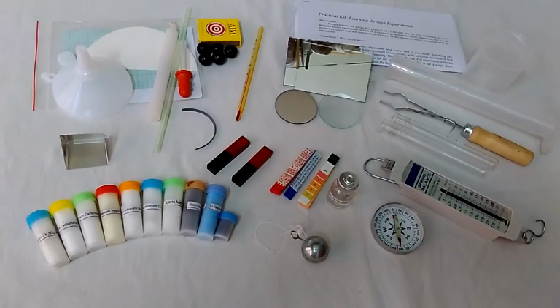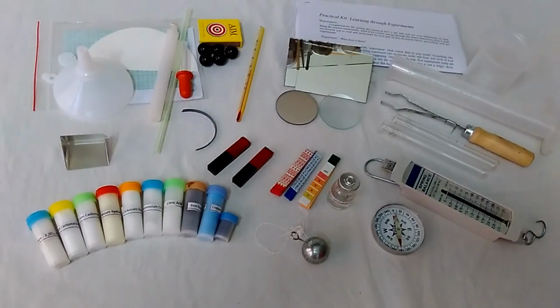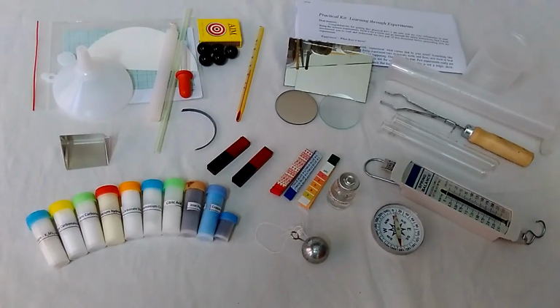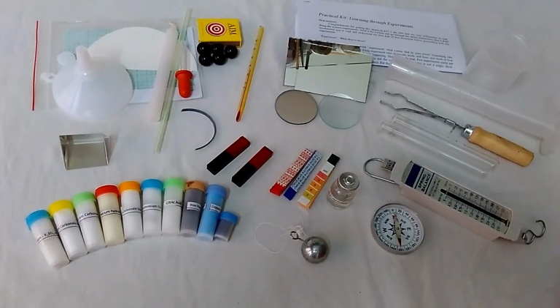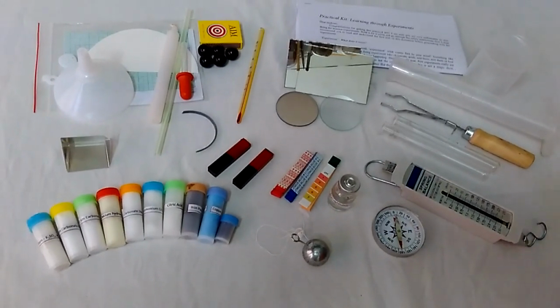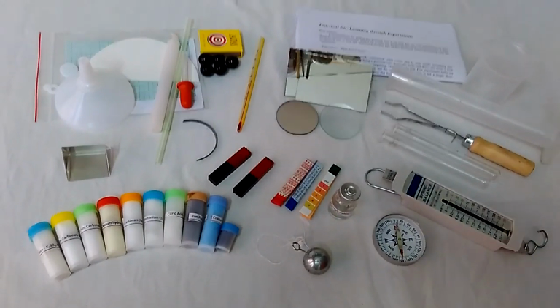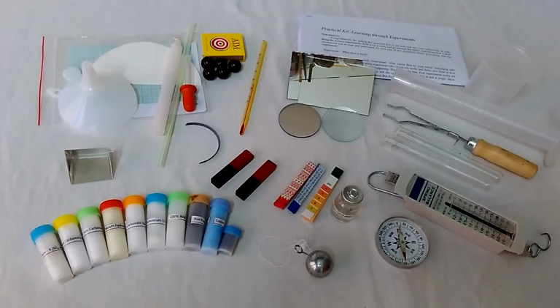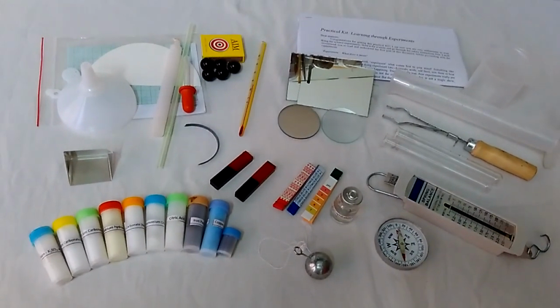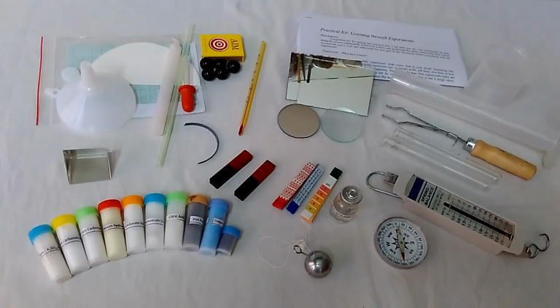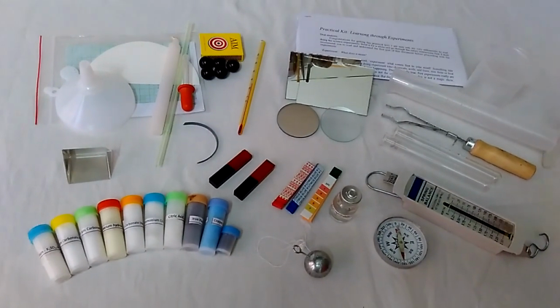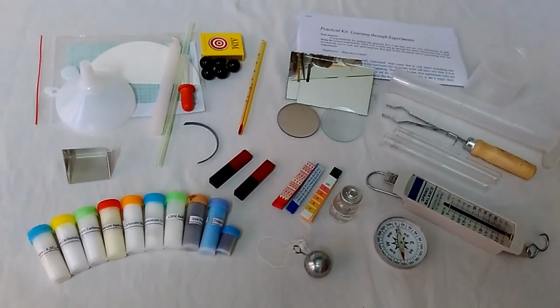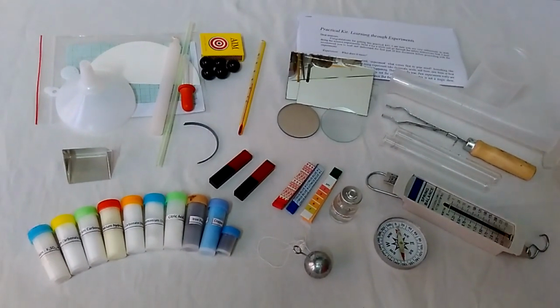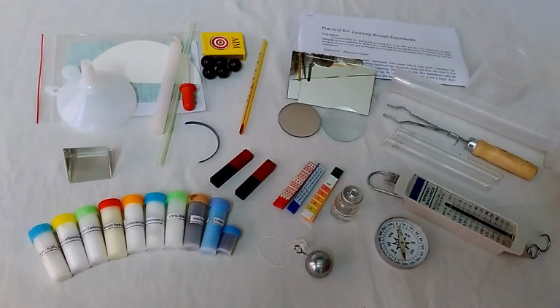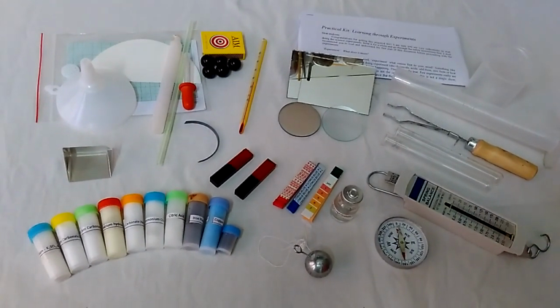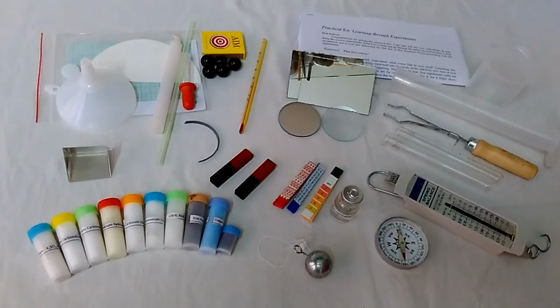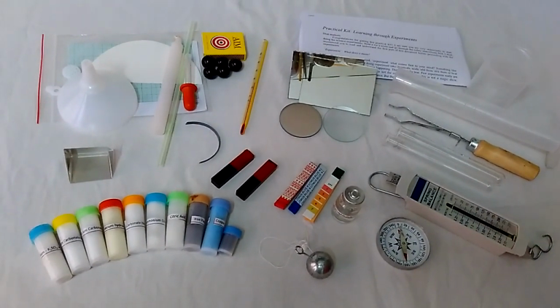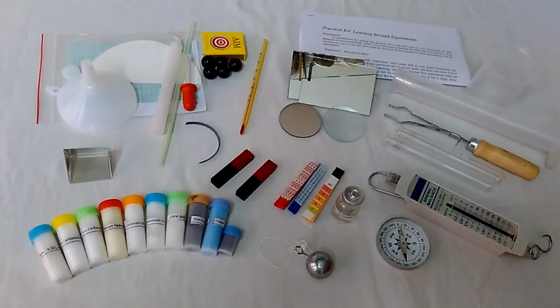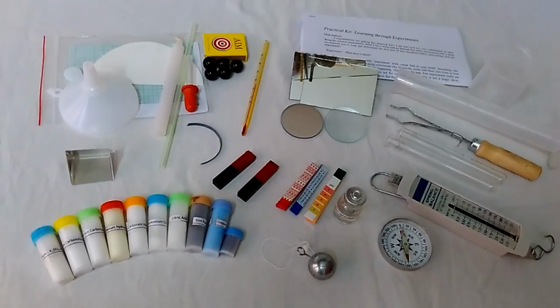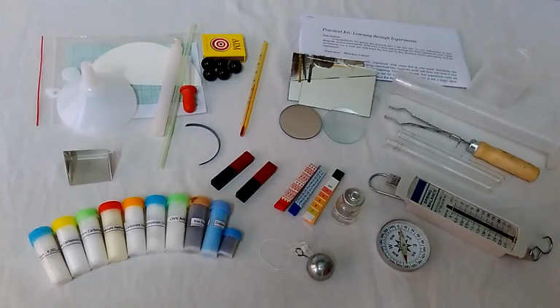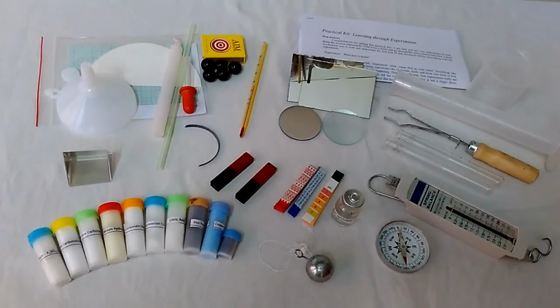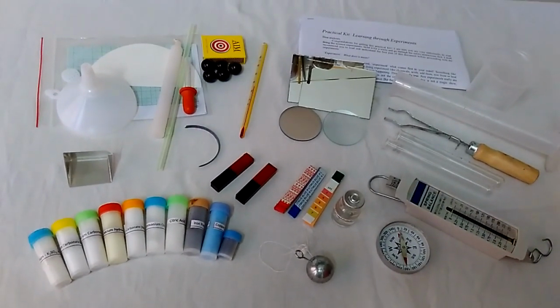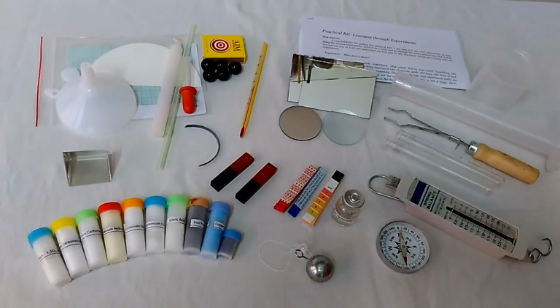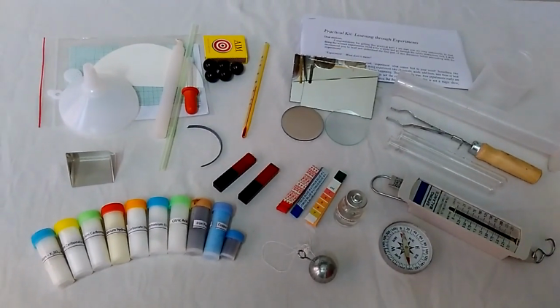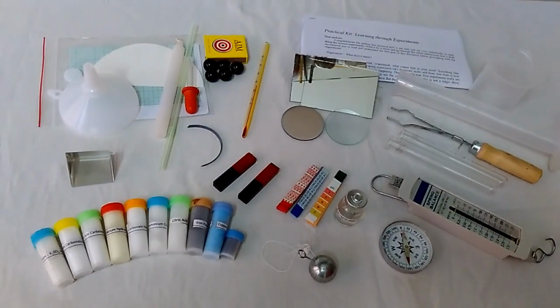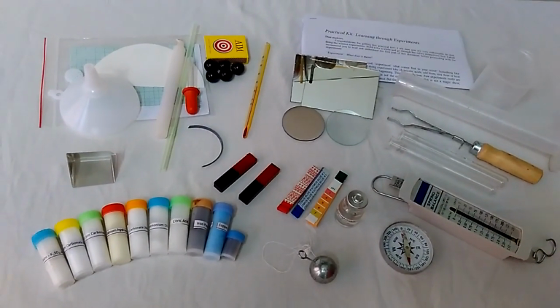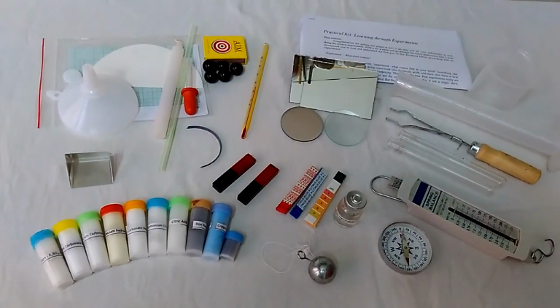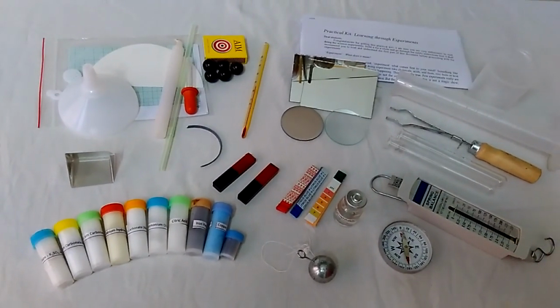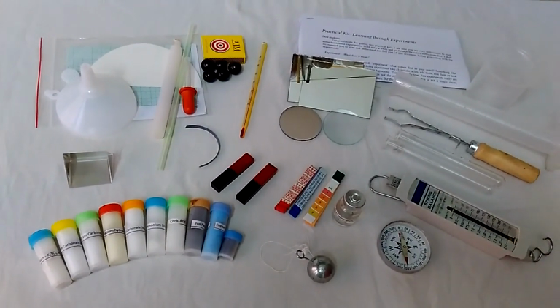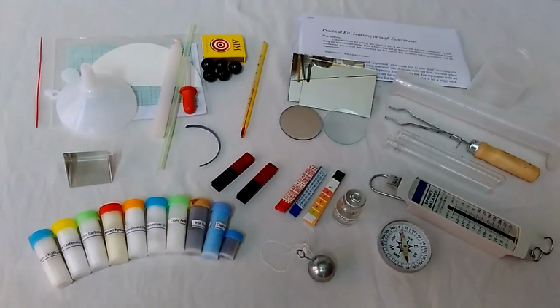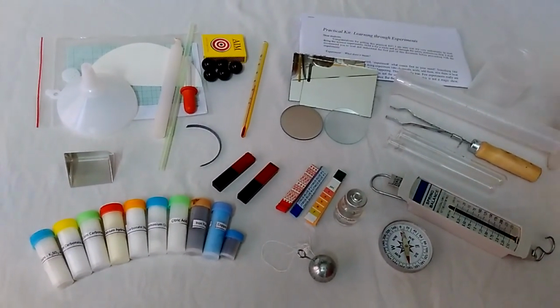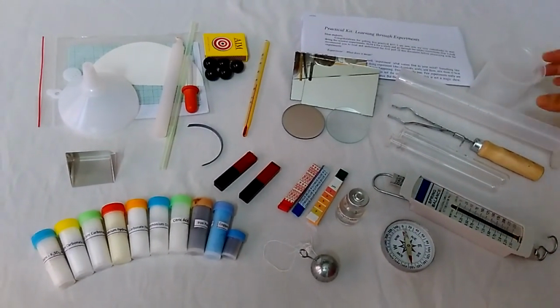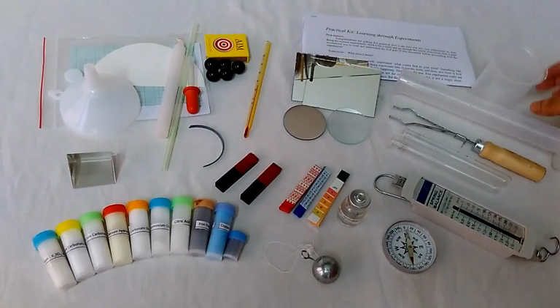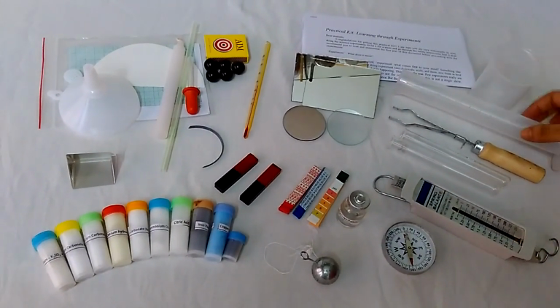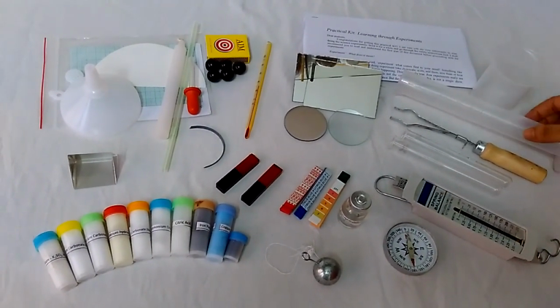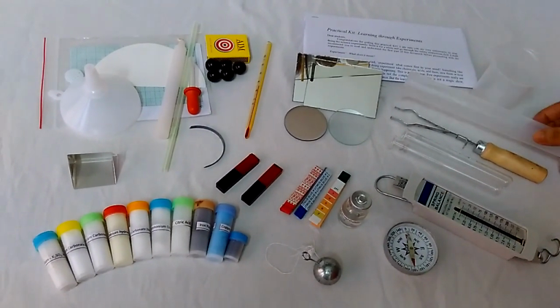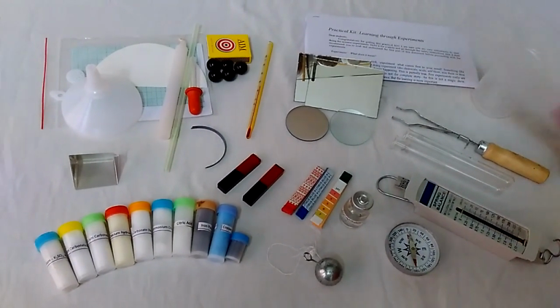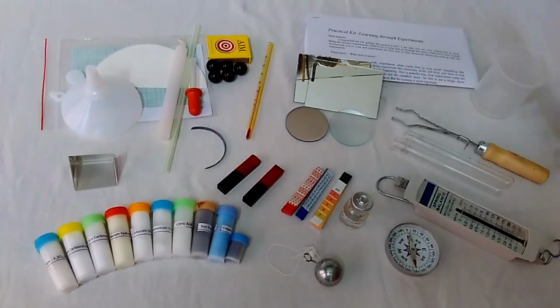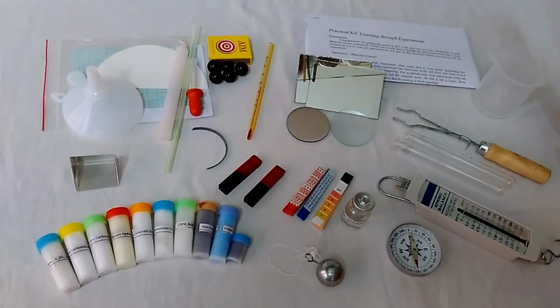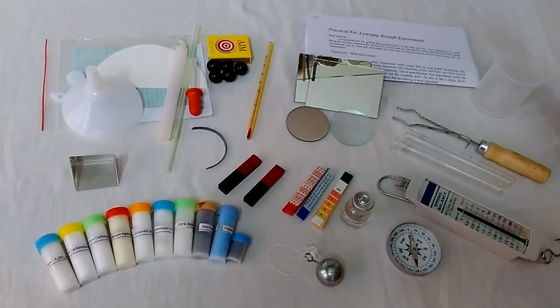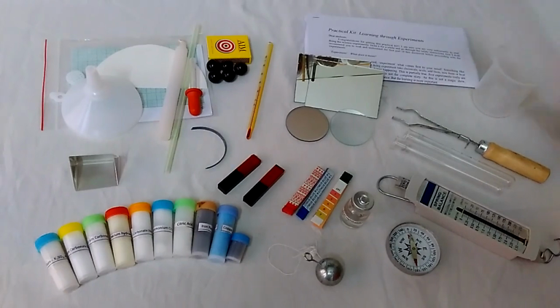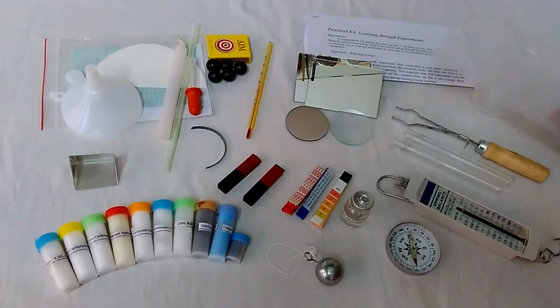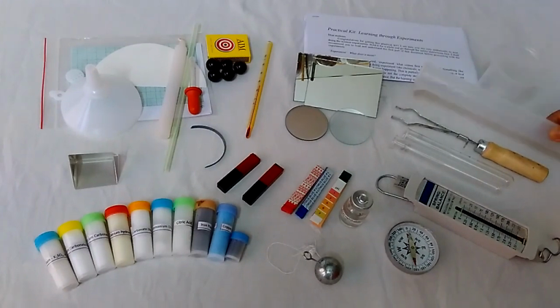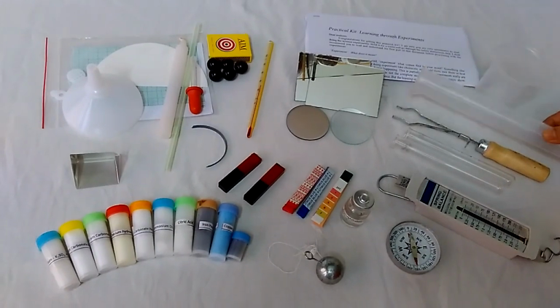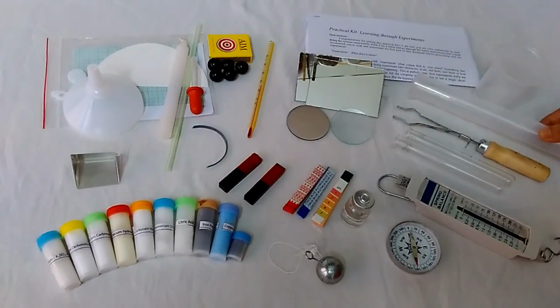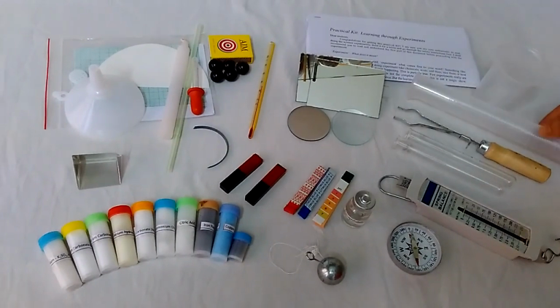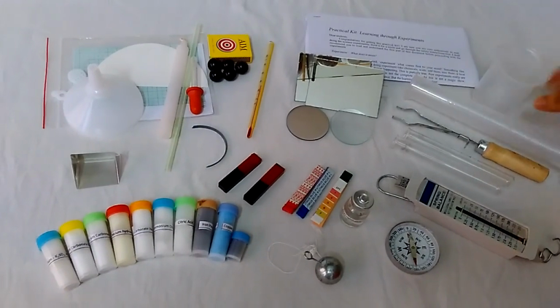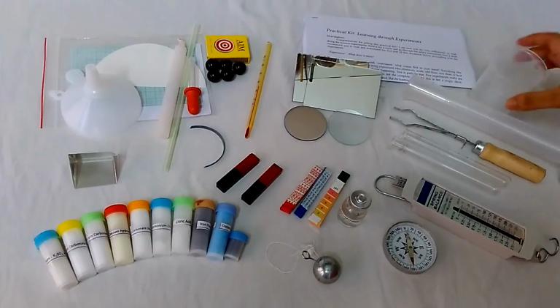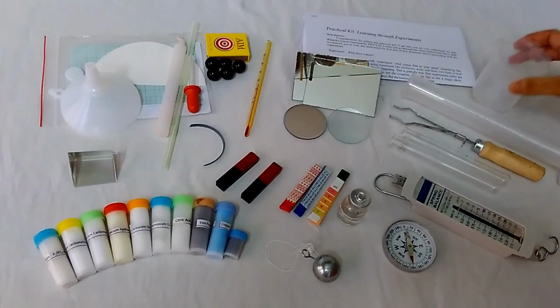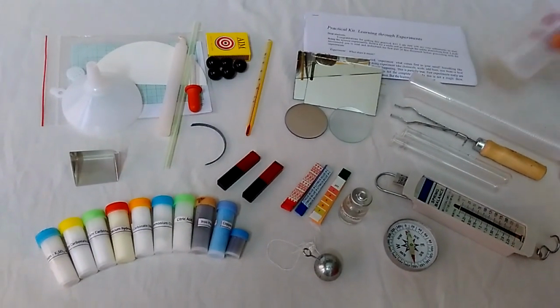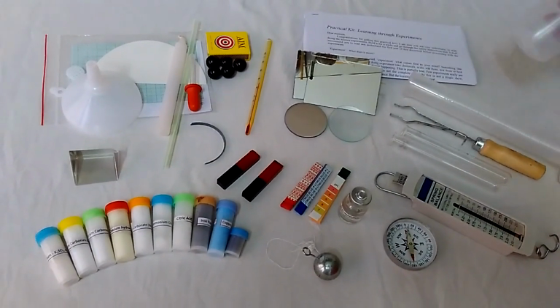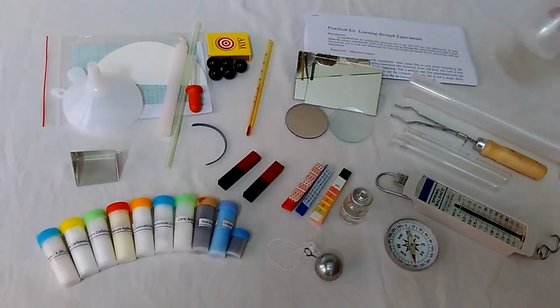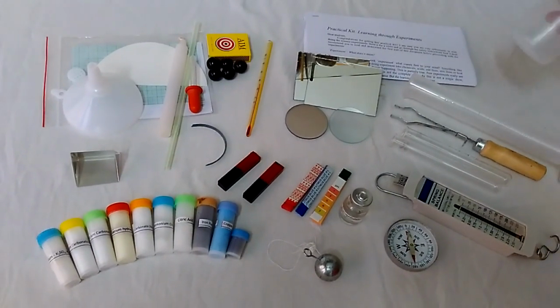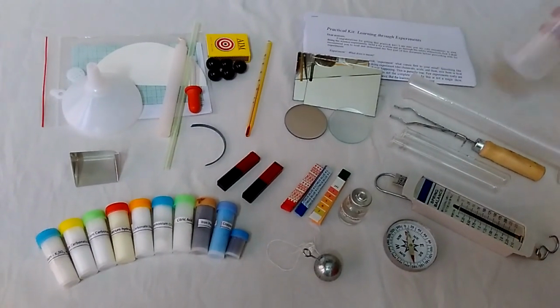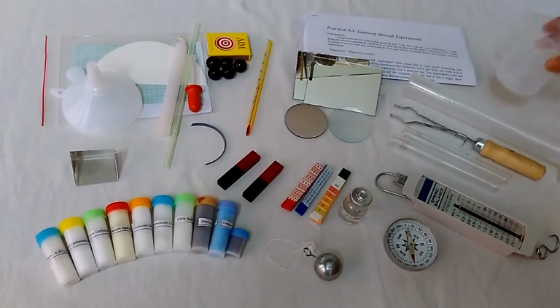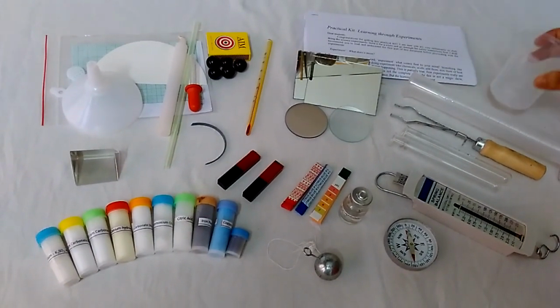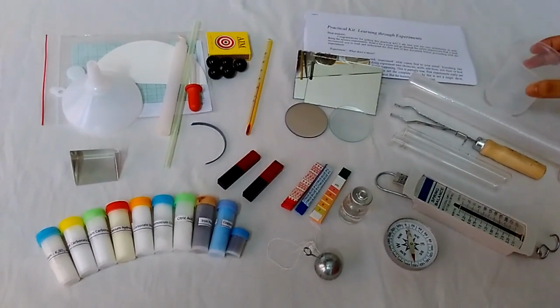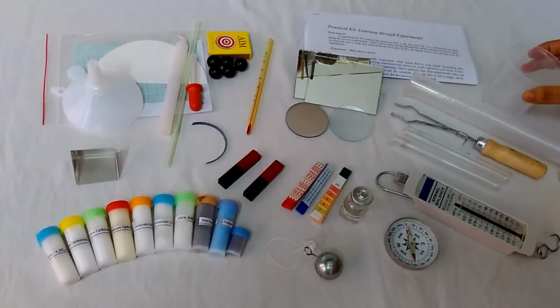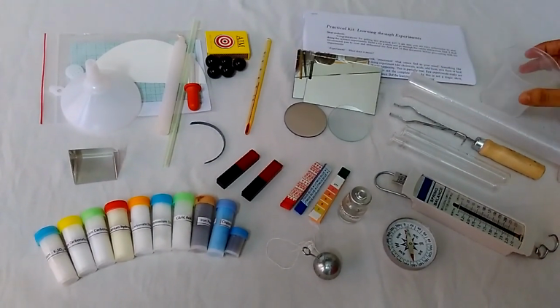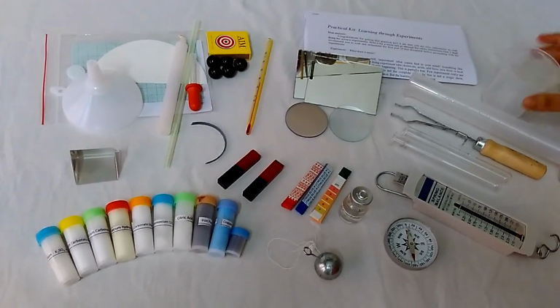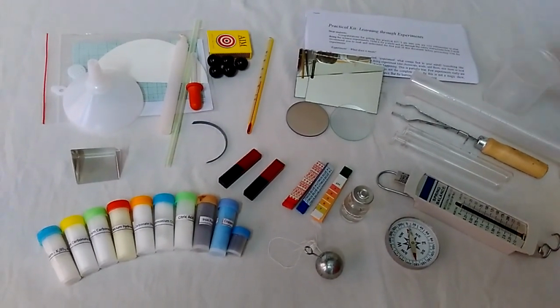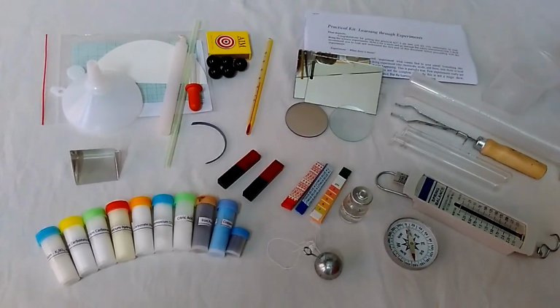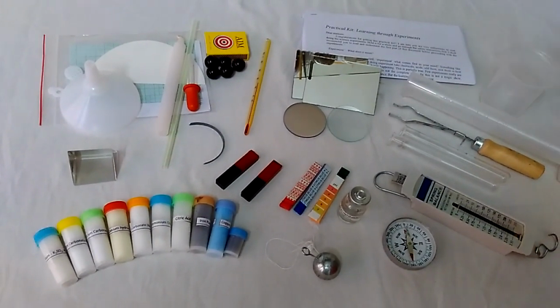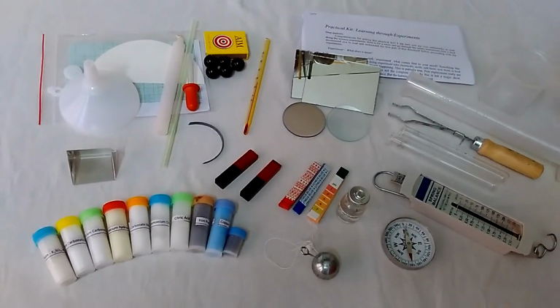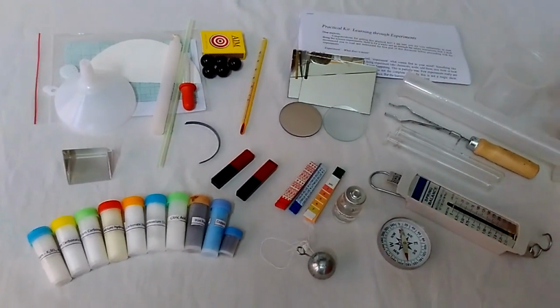These are the contents of our Do and Discover science kit box. This is a measuring cylinder and this is a beaker. They both measure volume.